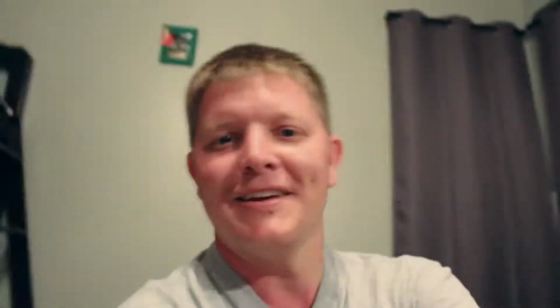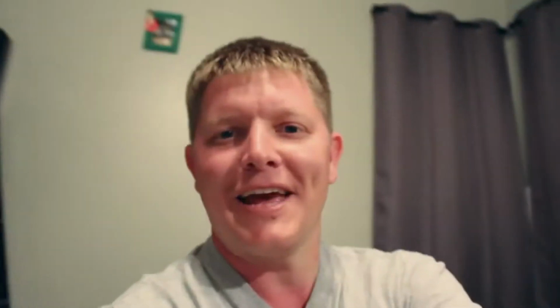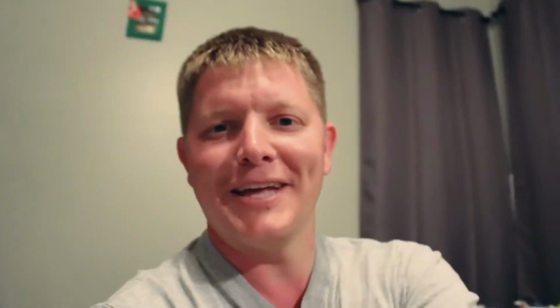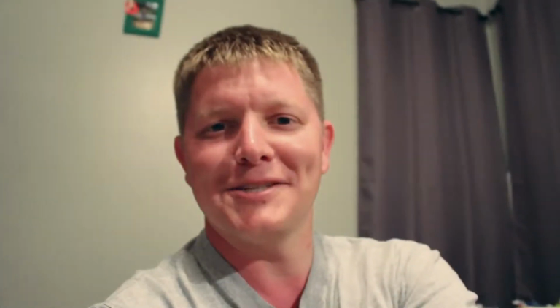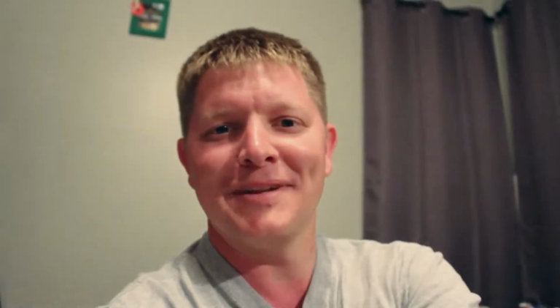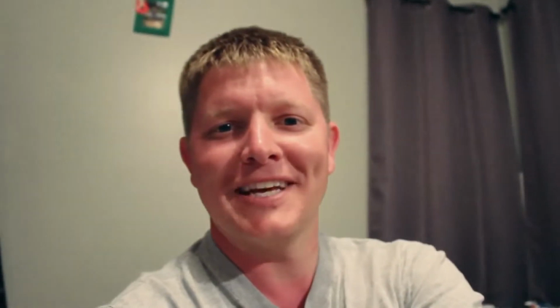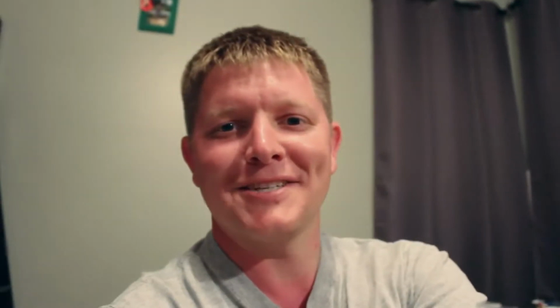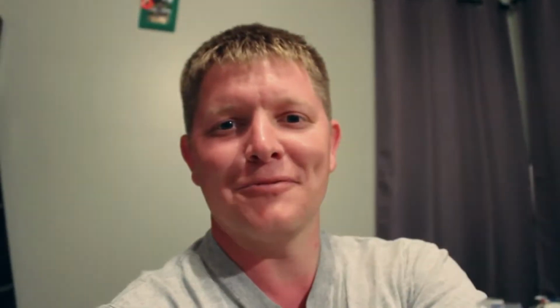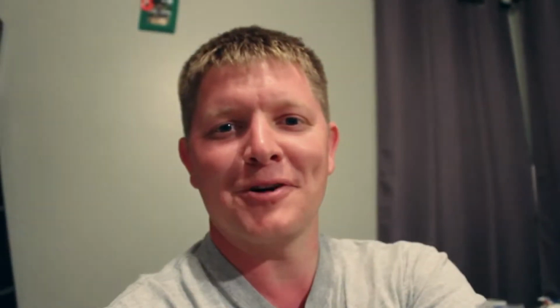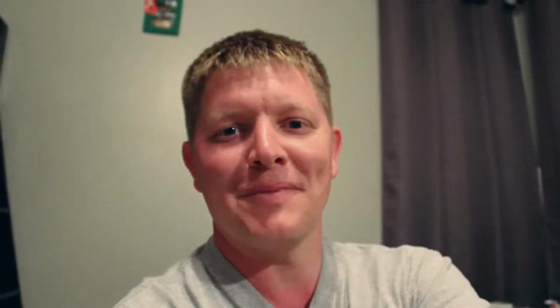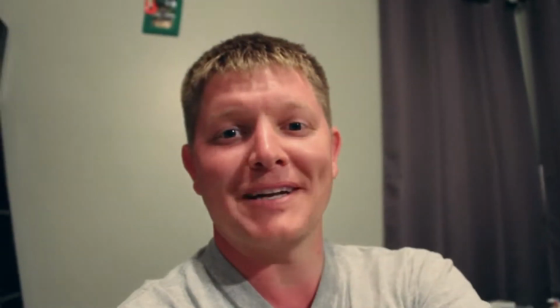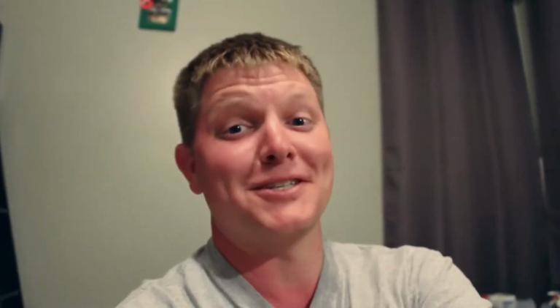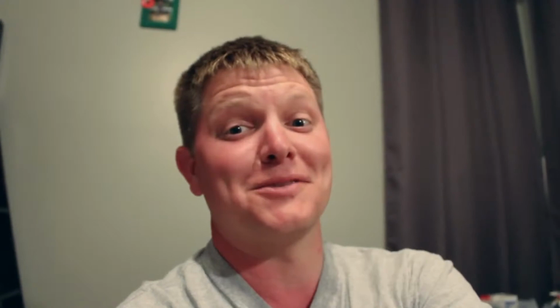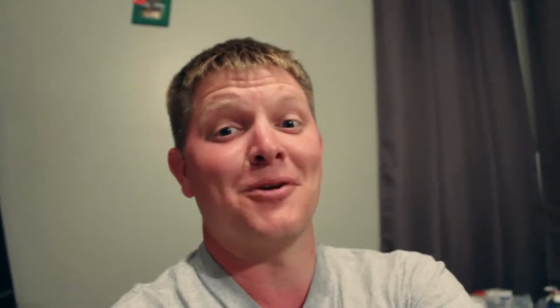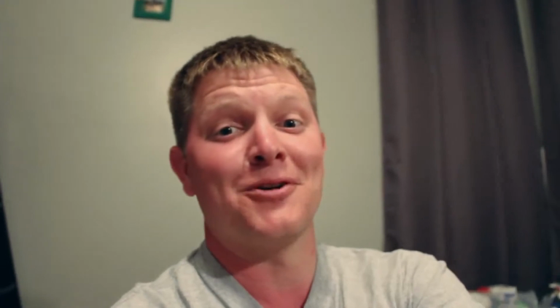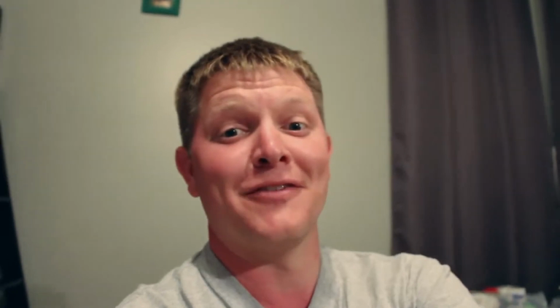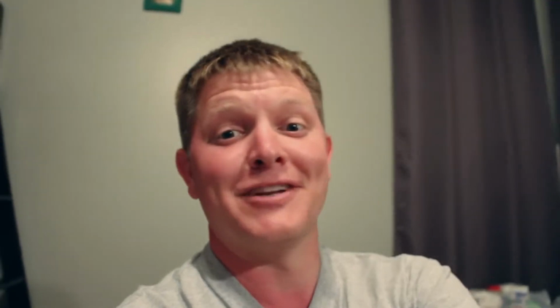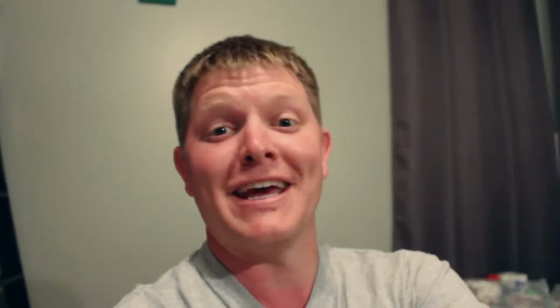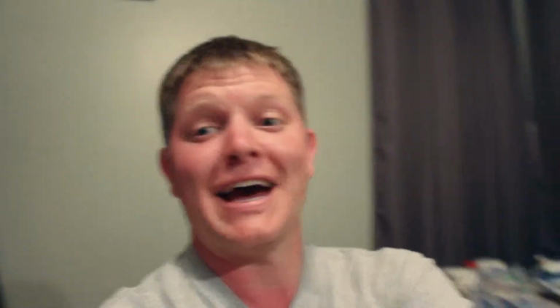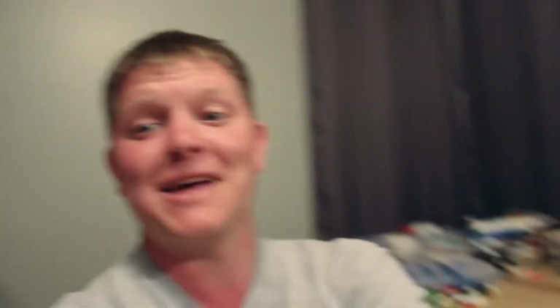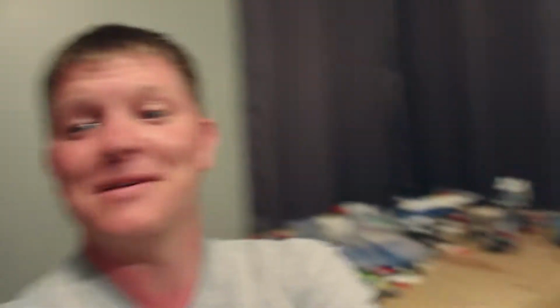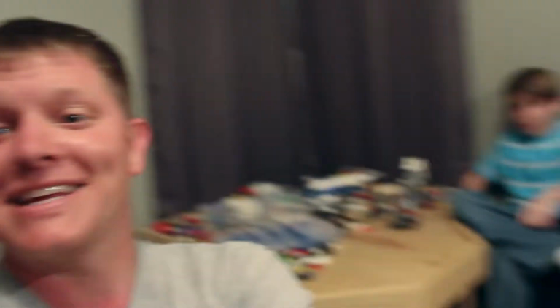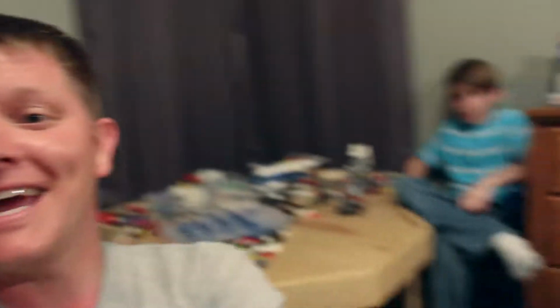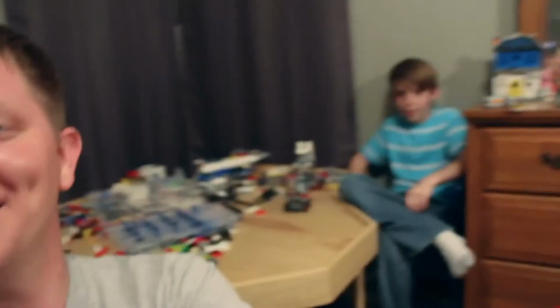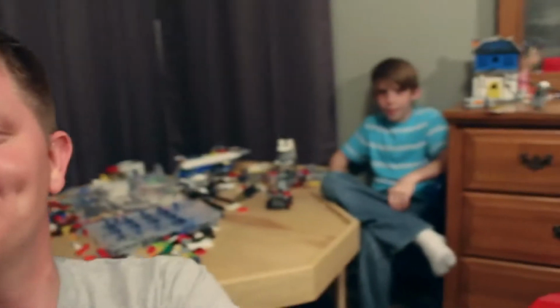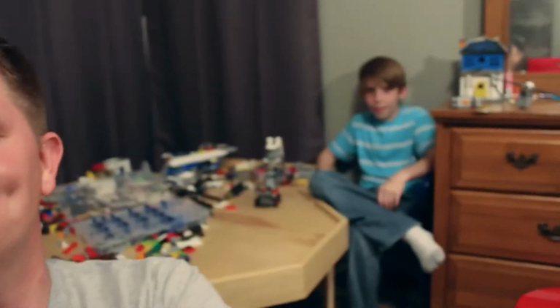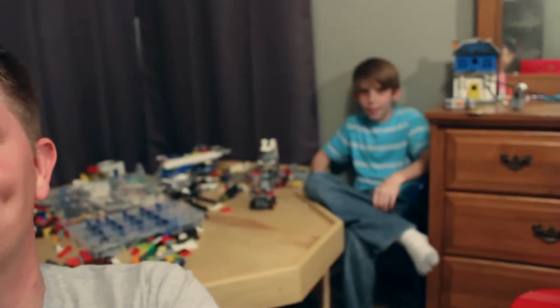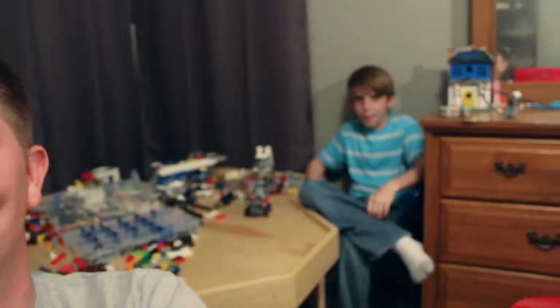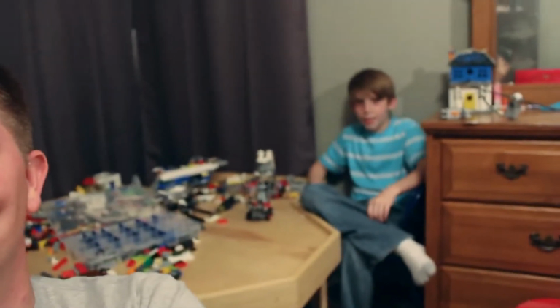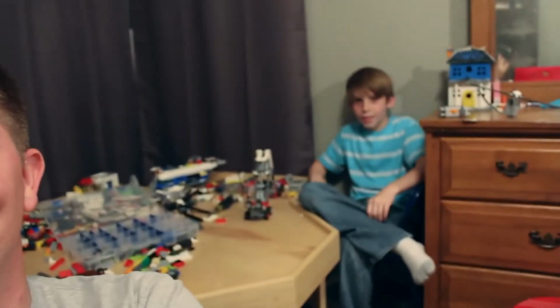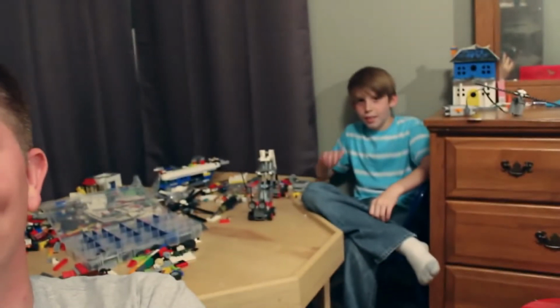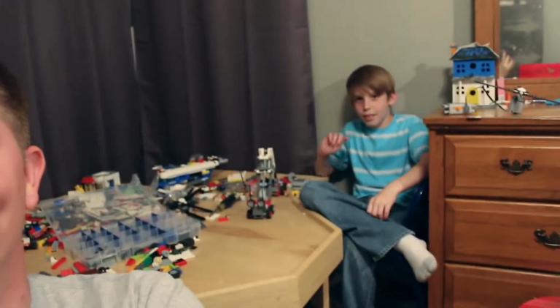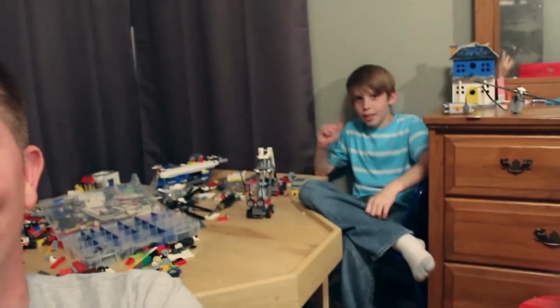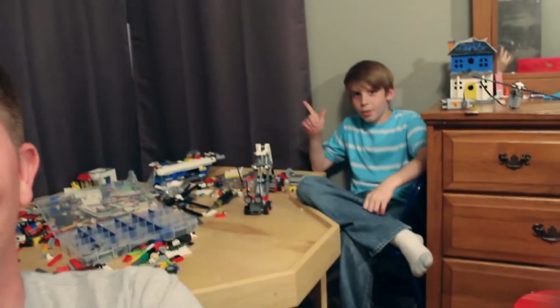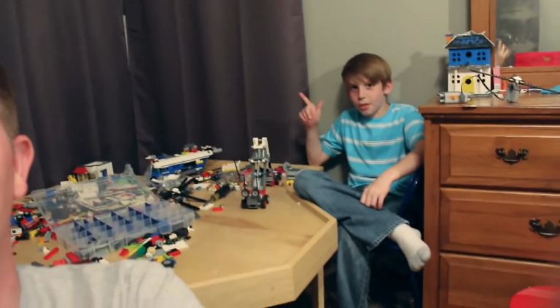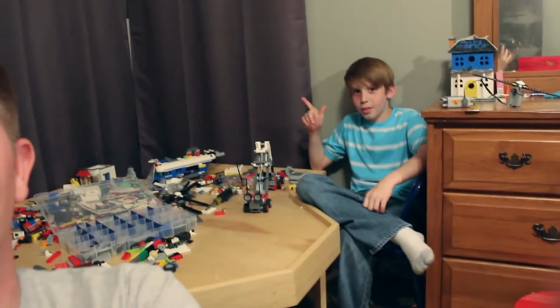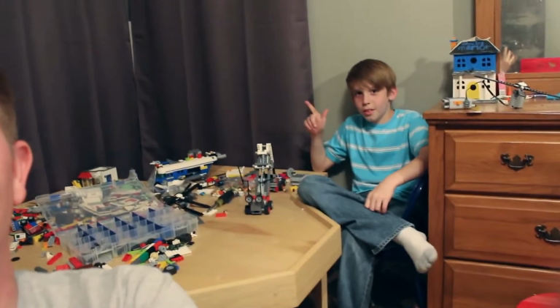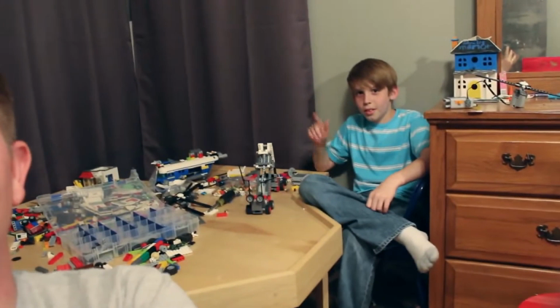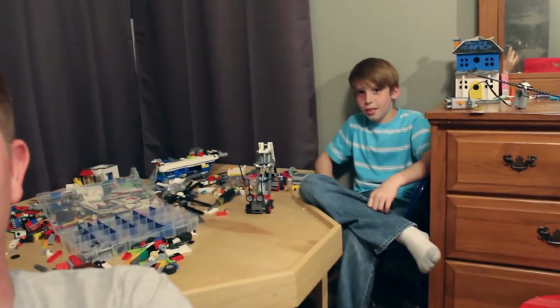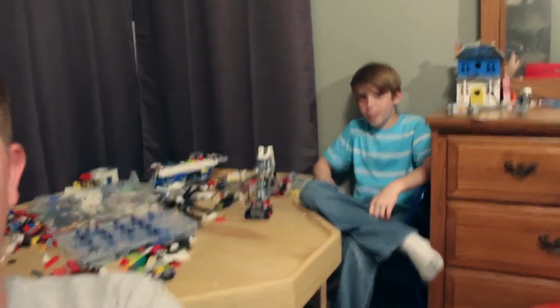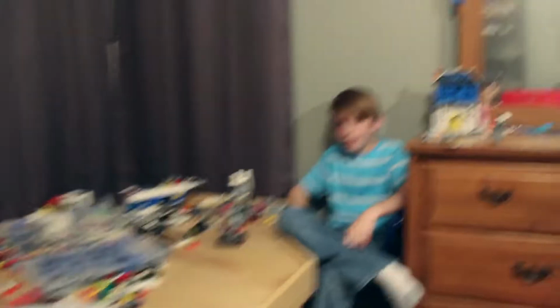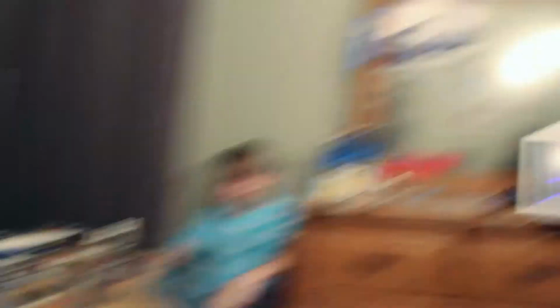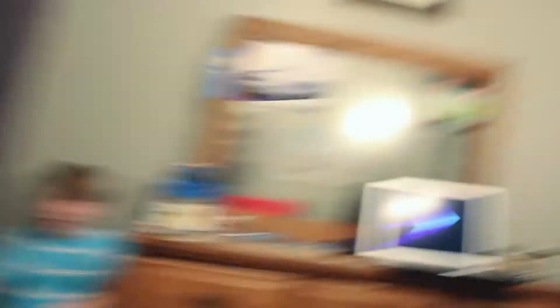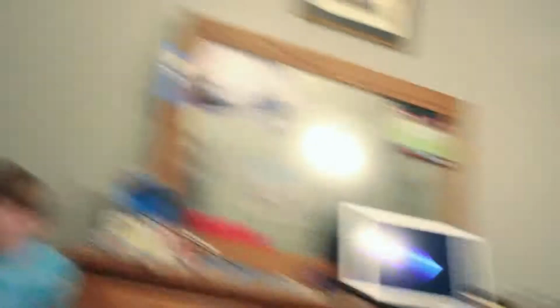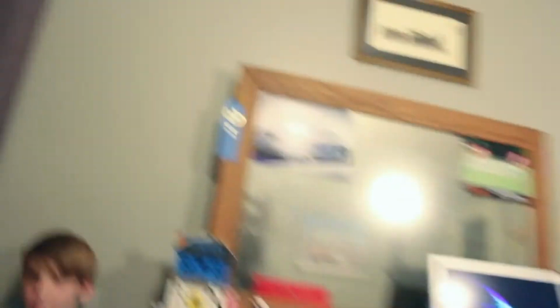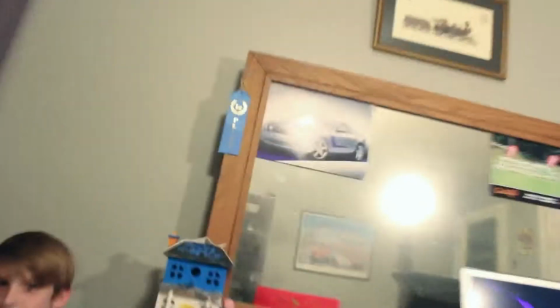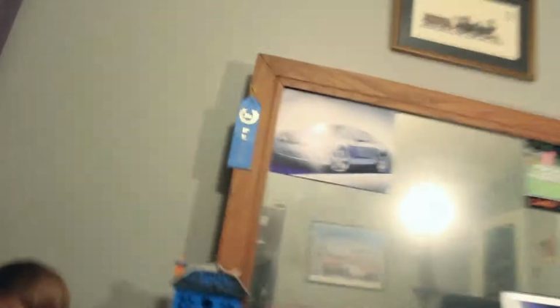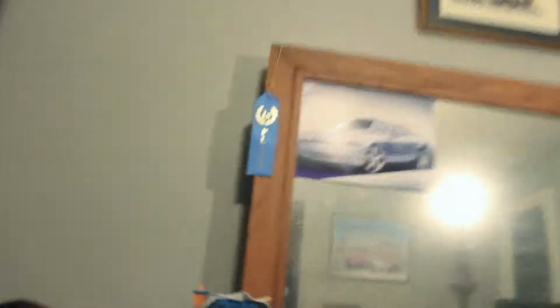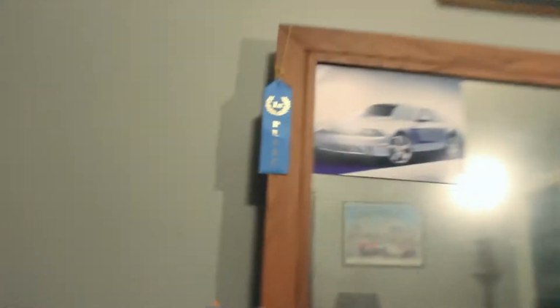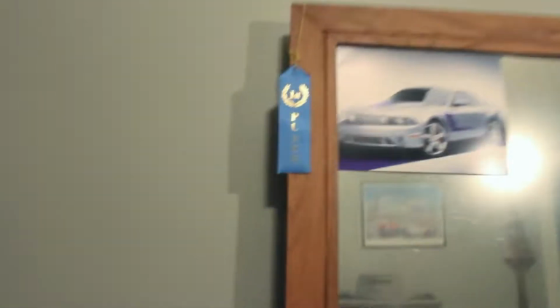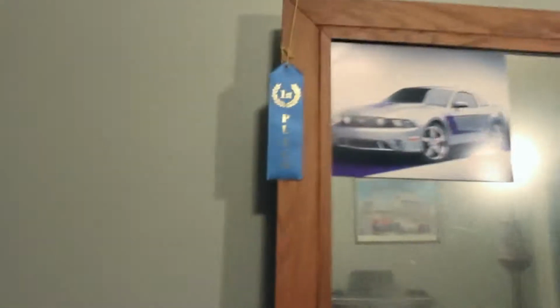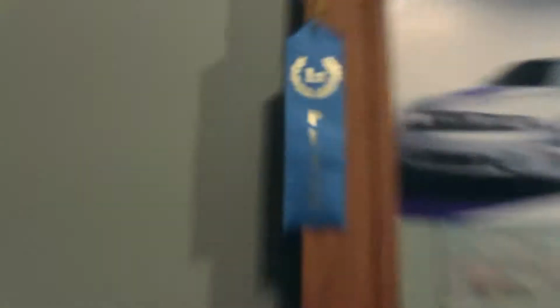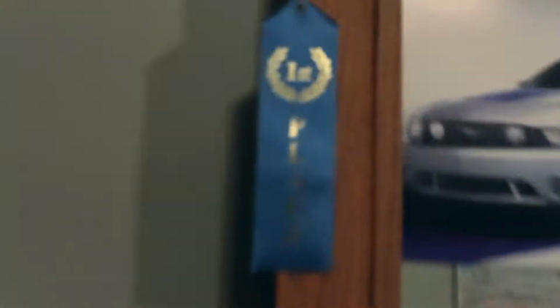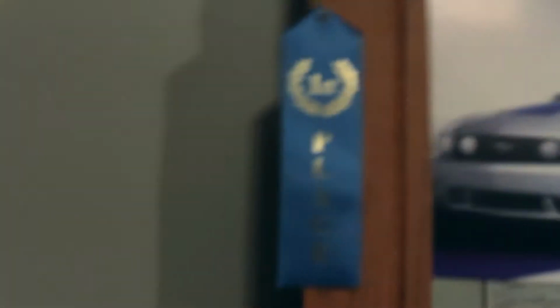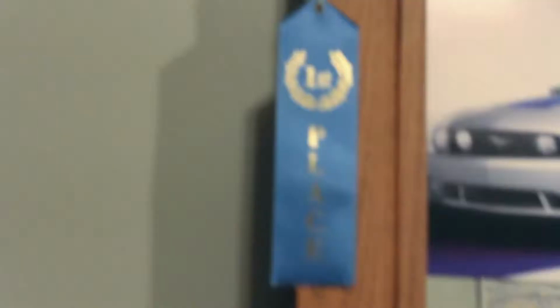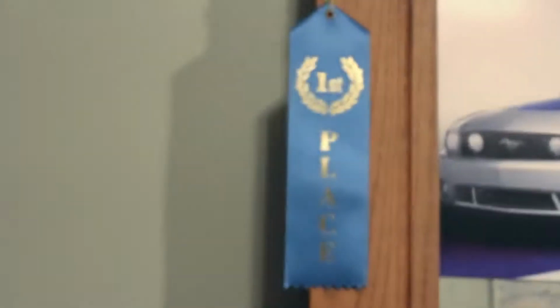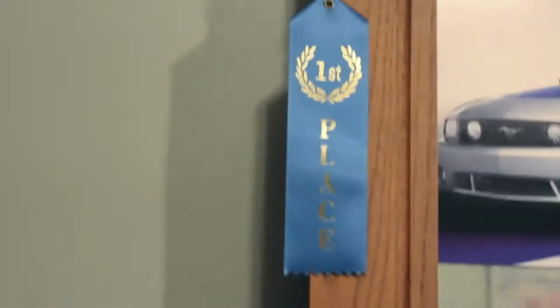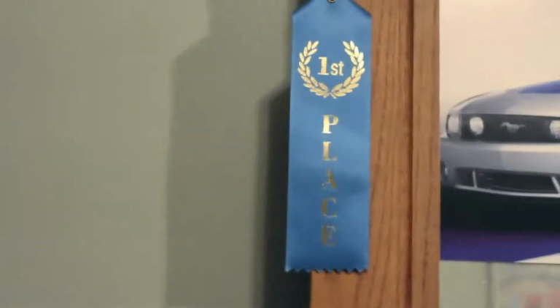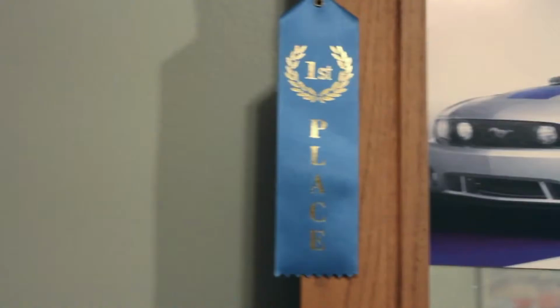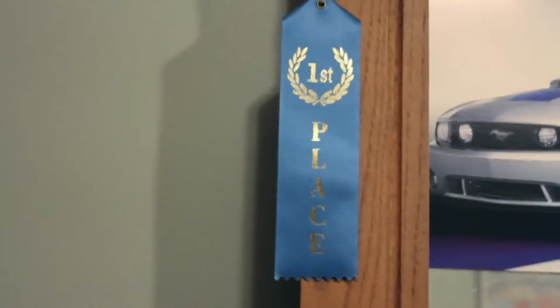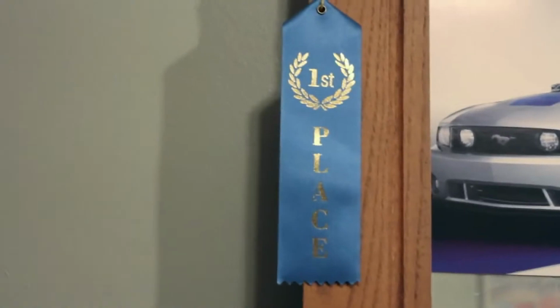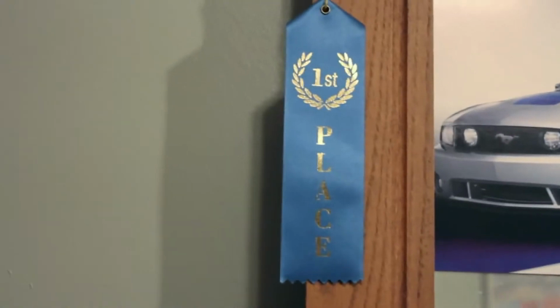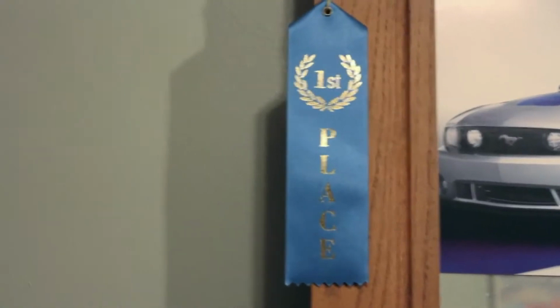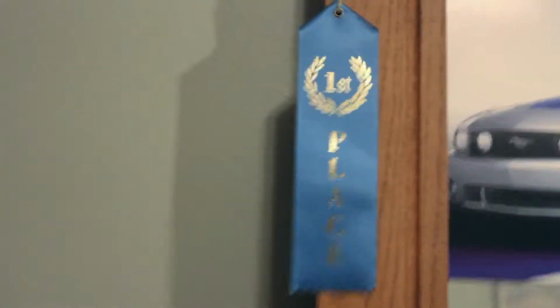Hey, it's me Destin. Welcome back to Smarter Every Day. I am in Caleb's room. Caleb is a science fair winner, so he is legit.